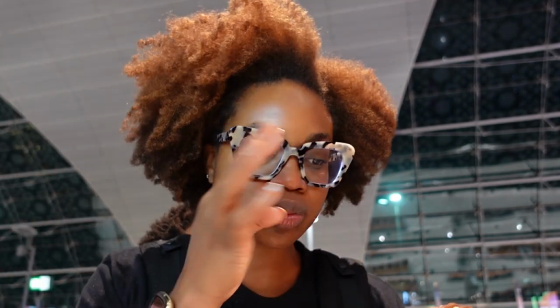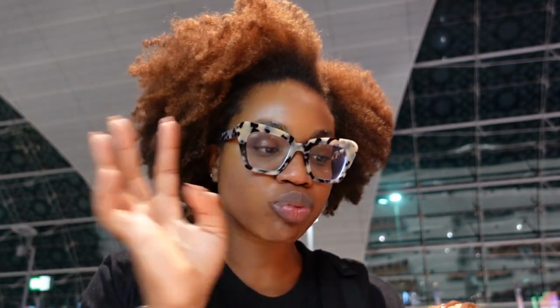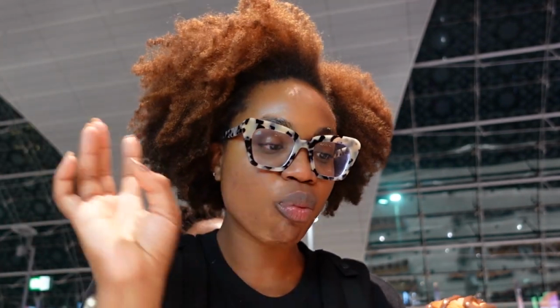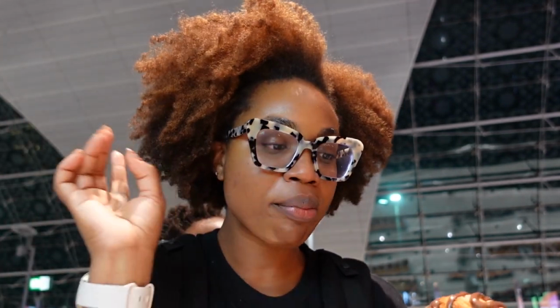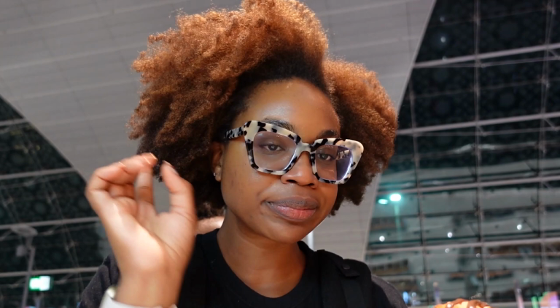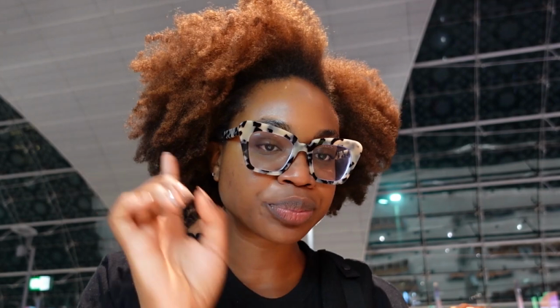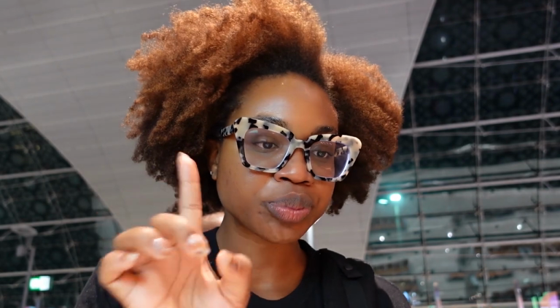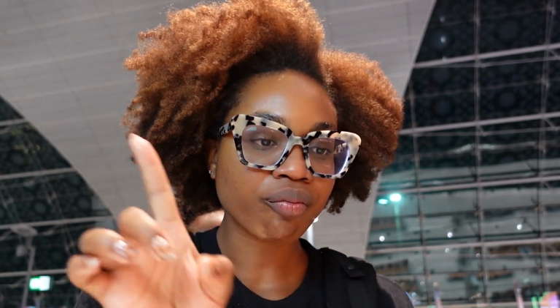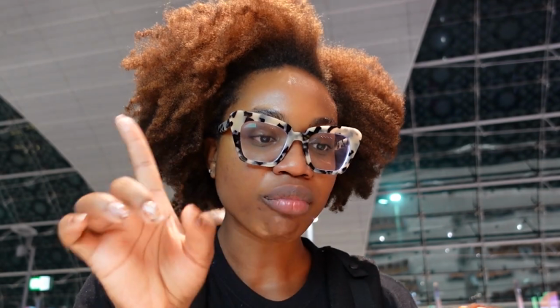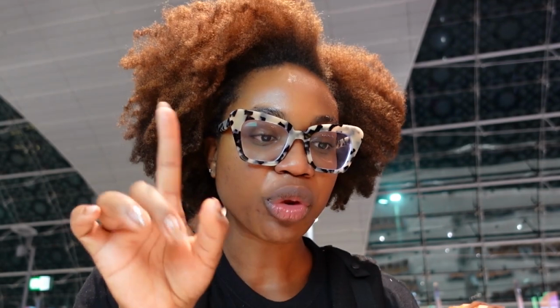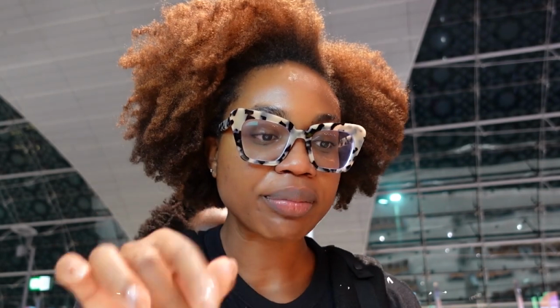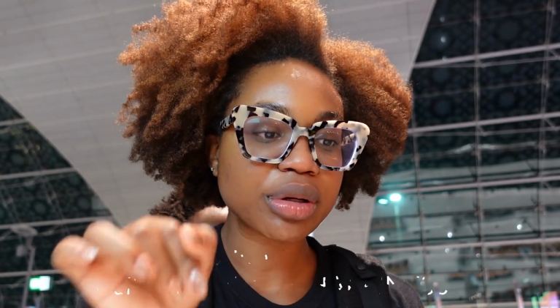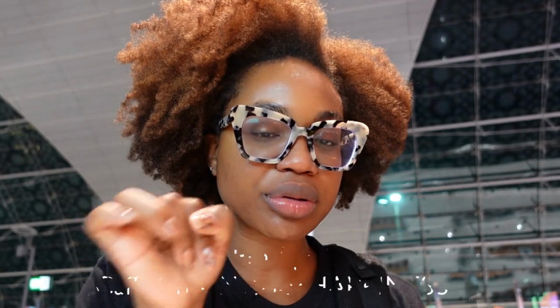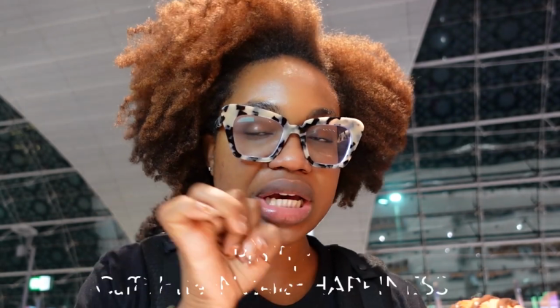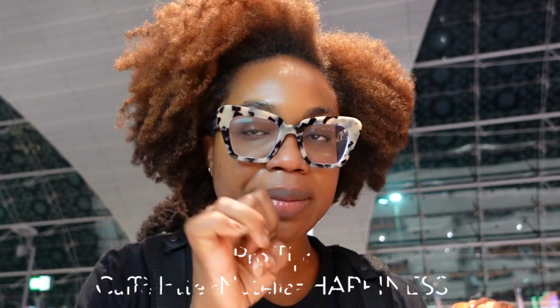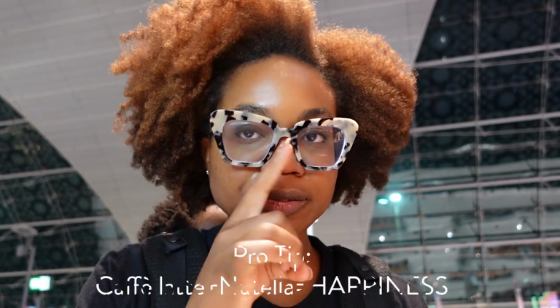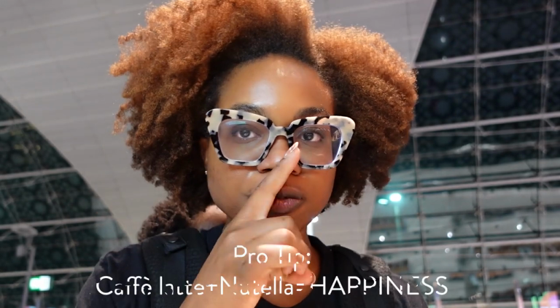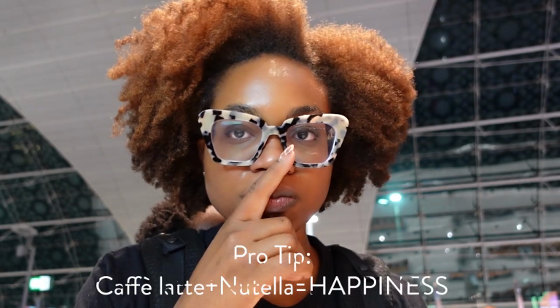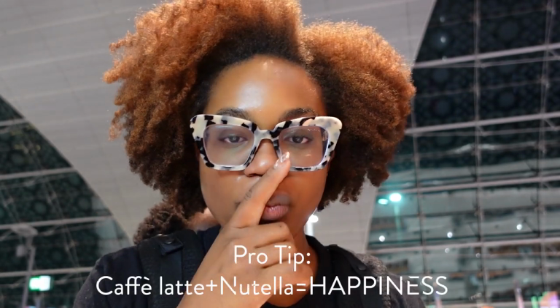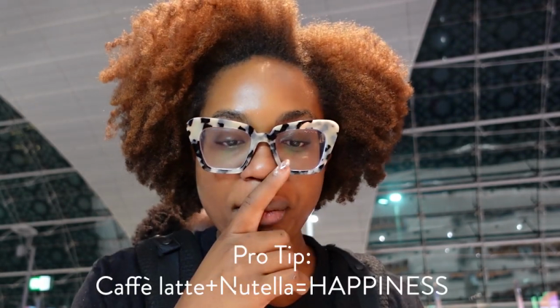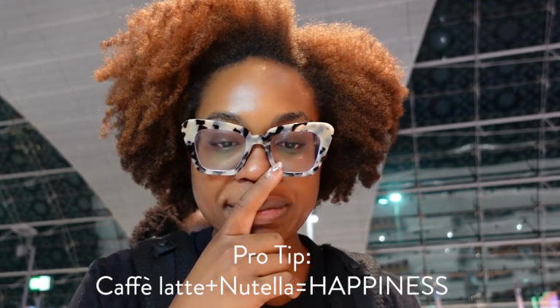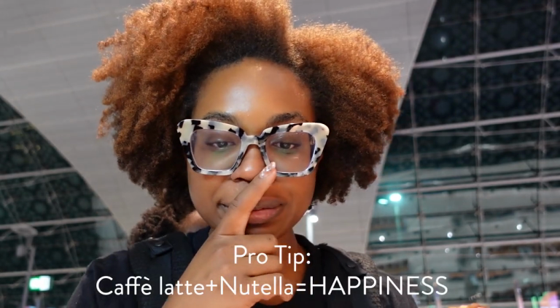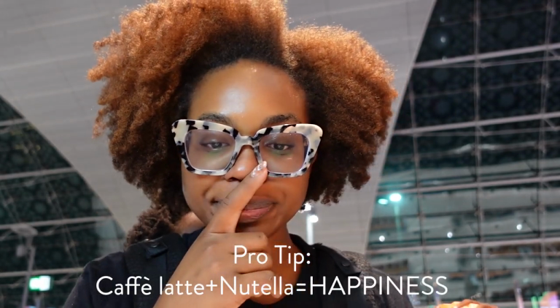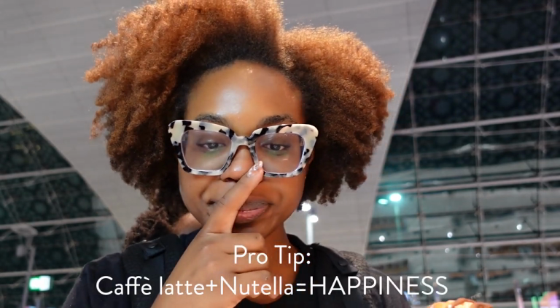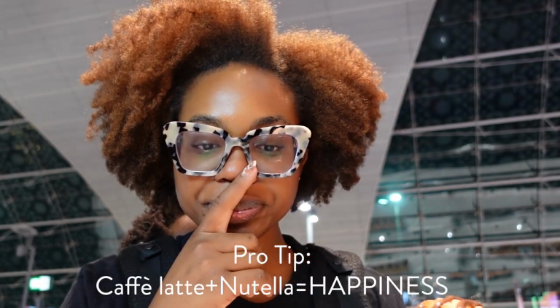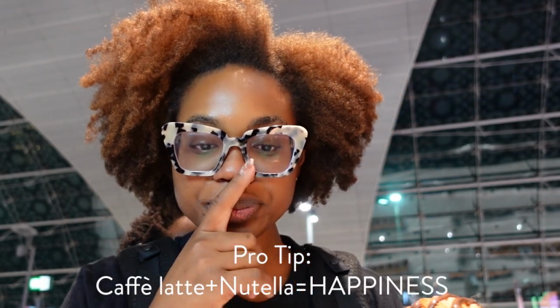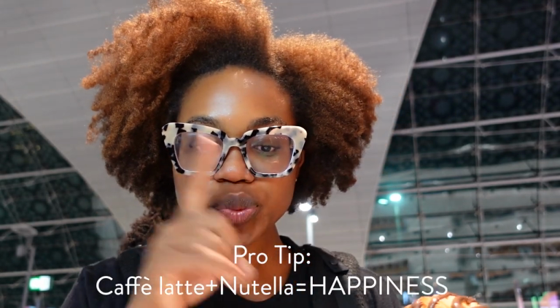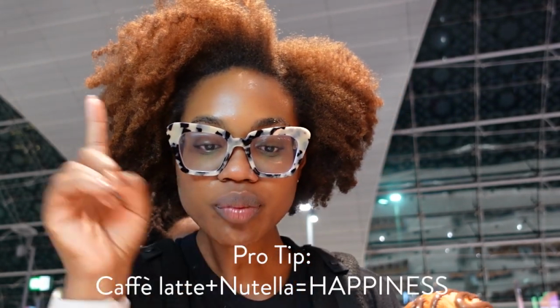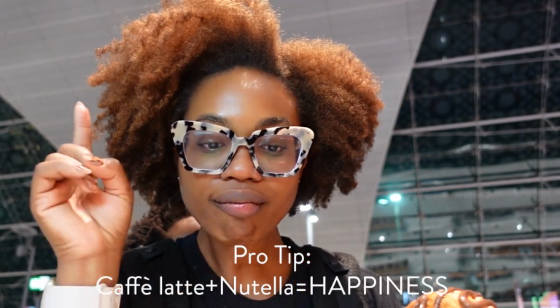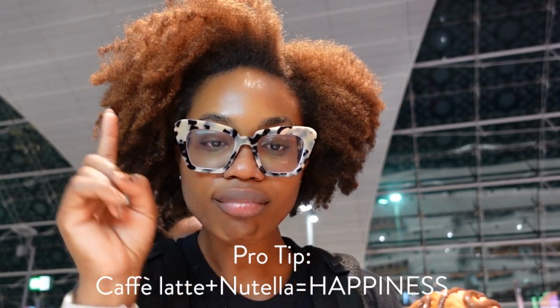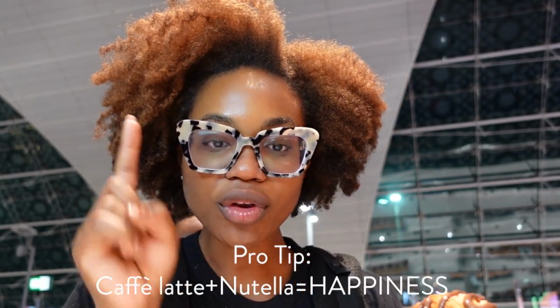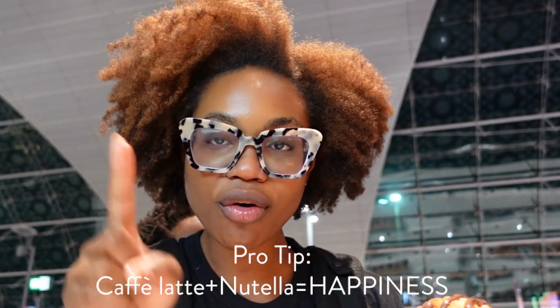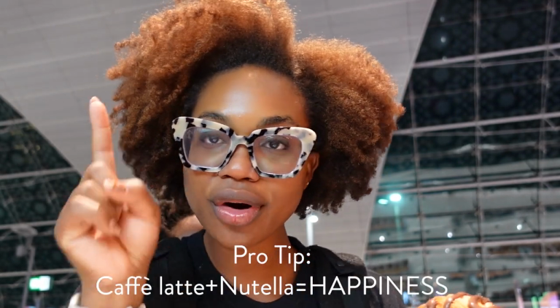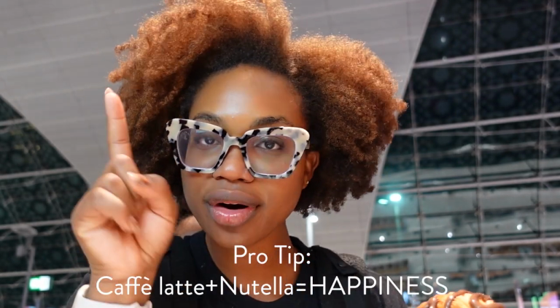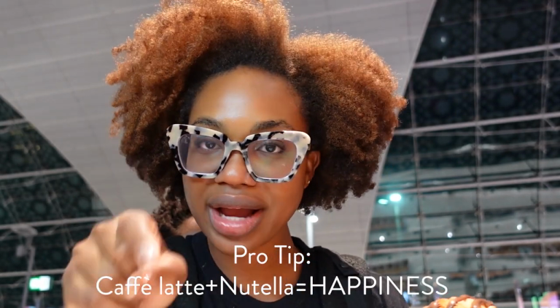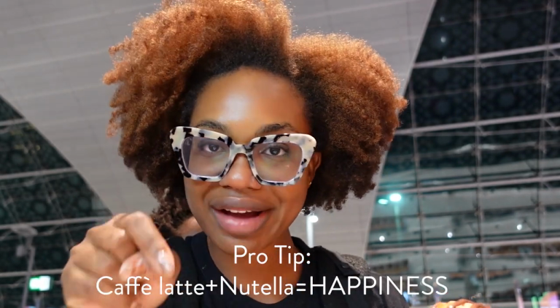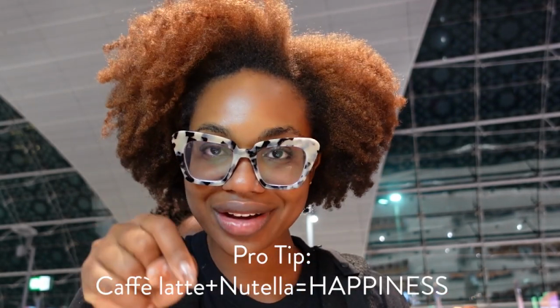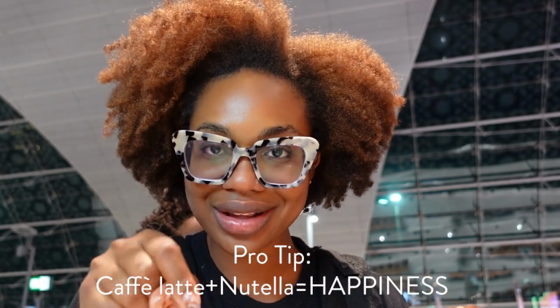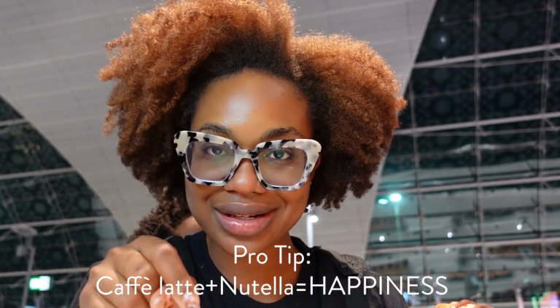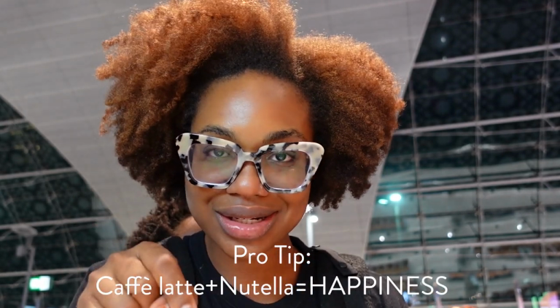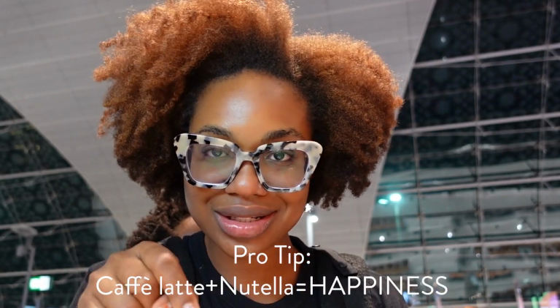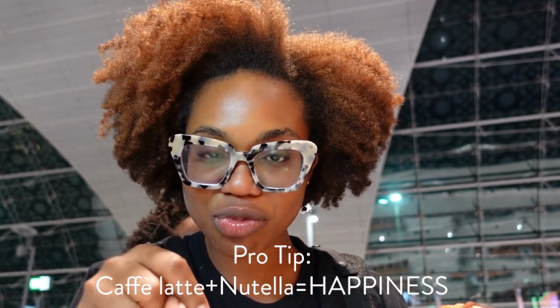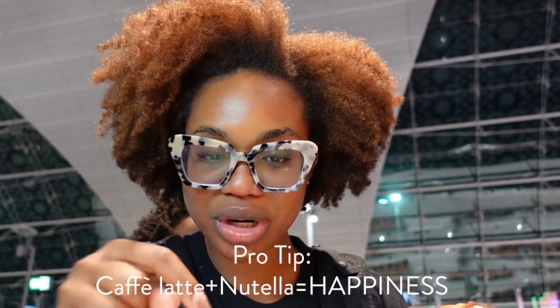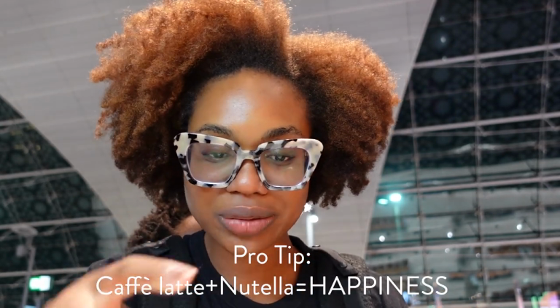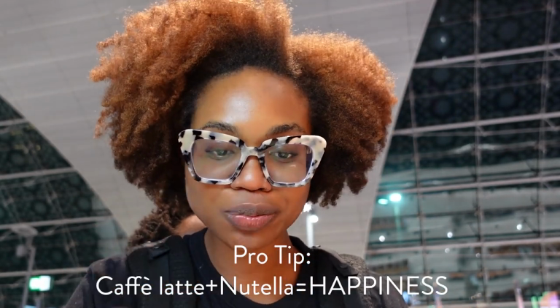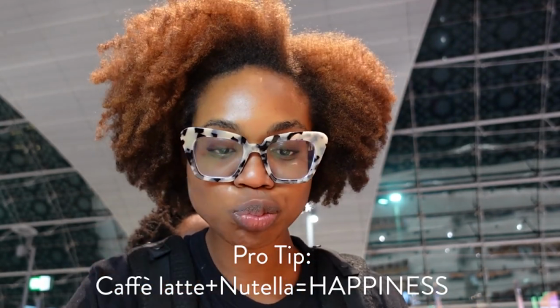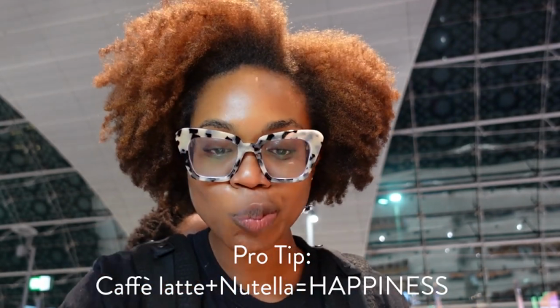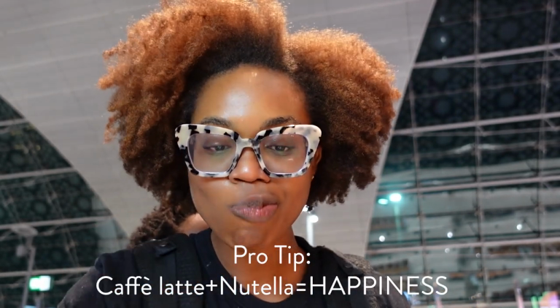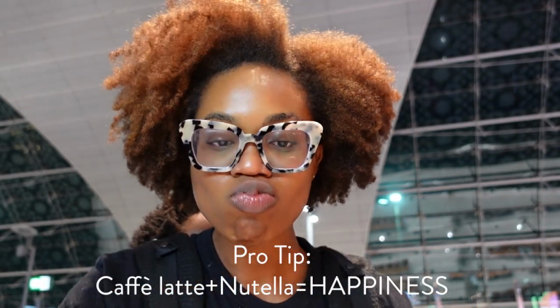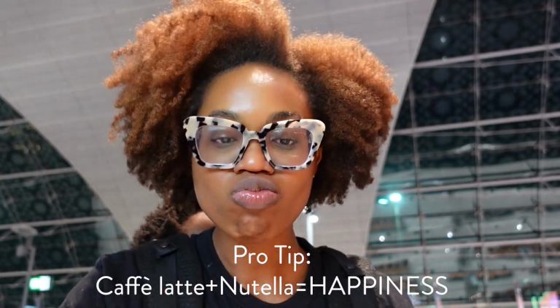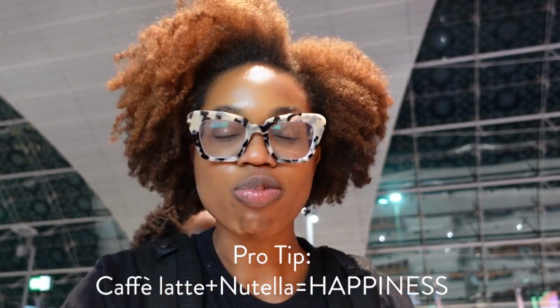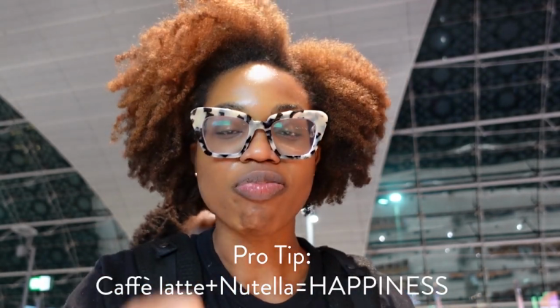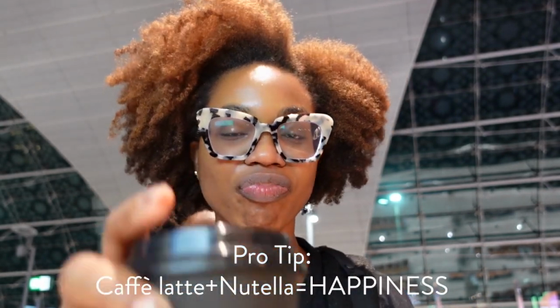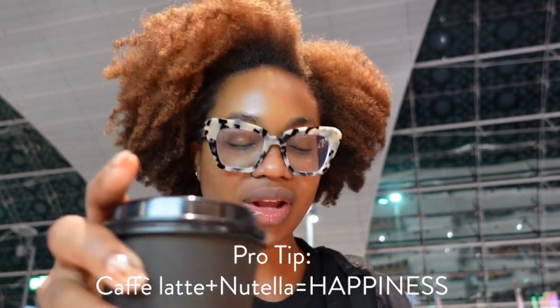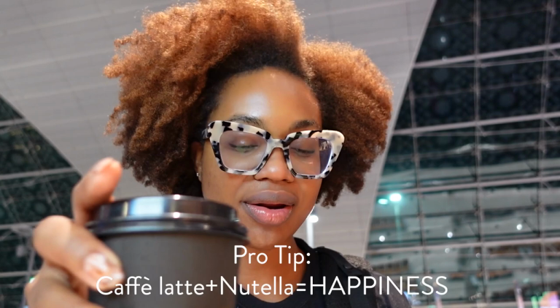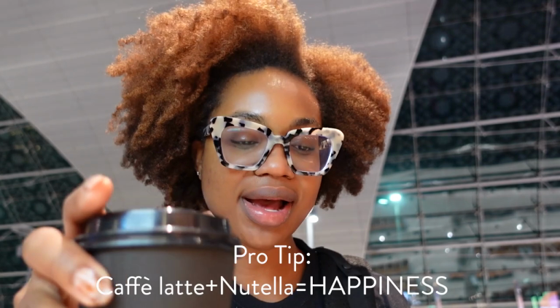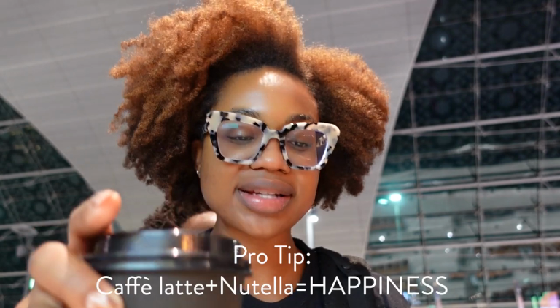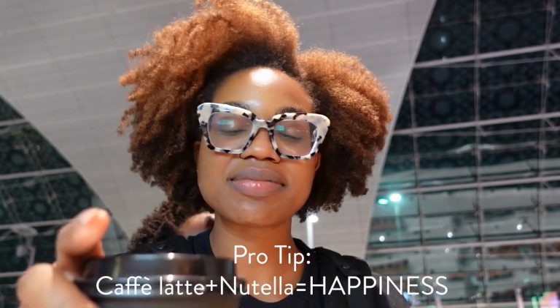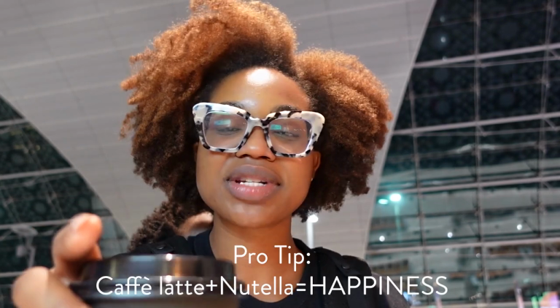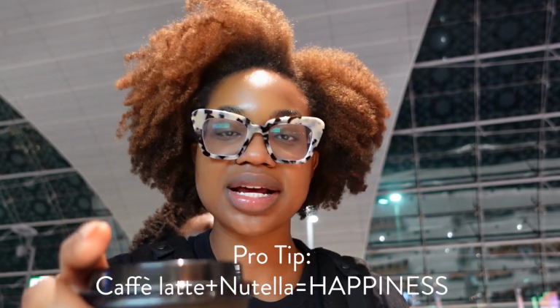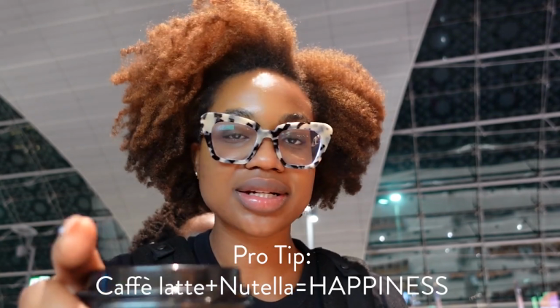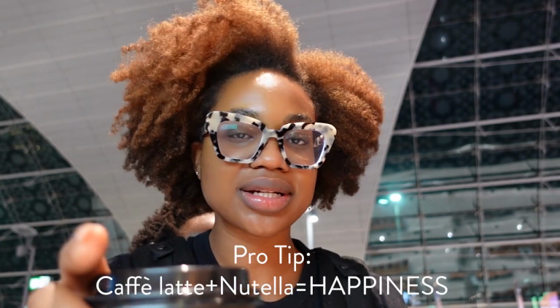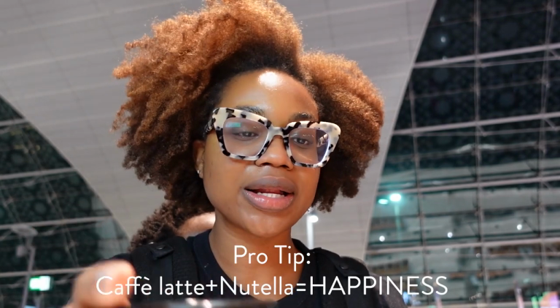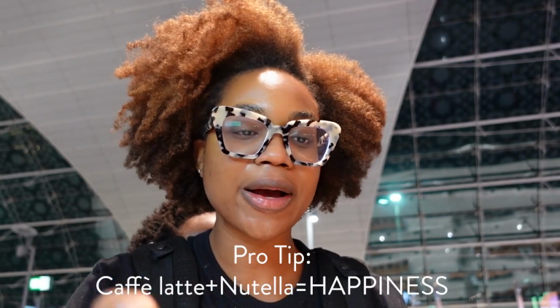Pro tip: order a café latte somewhere and ask them to add Nutella.